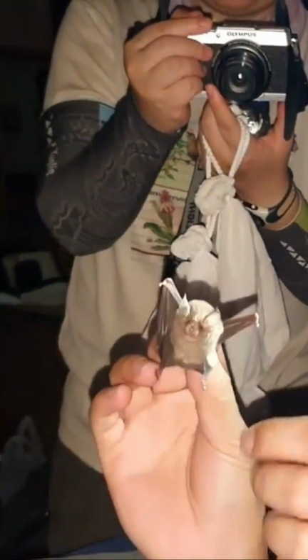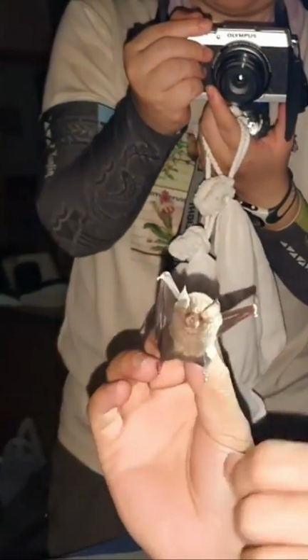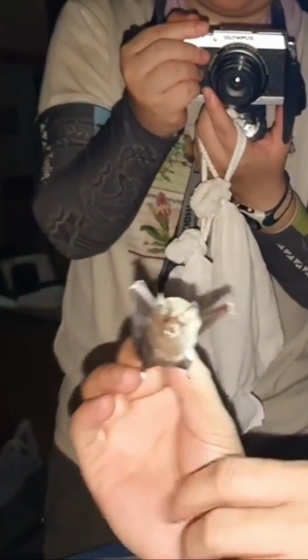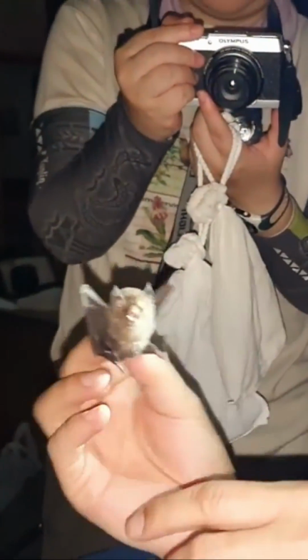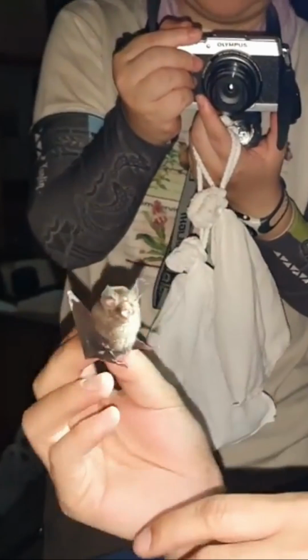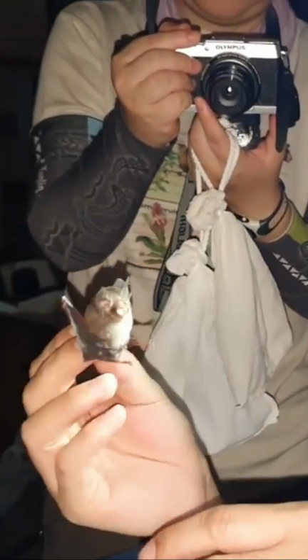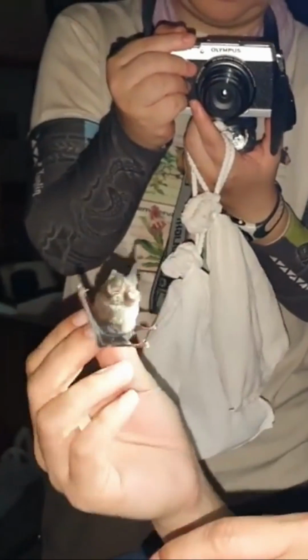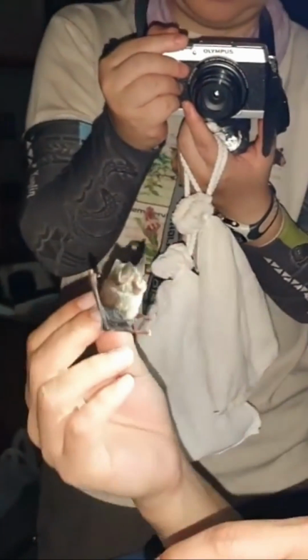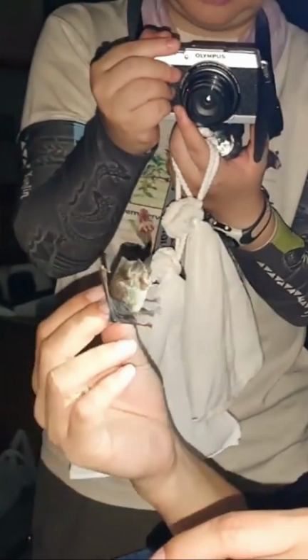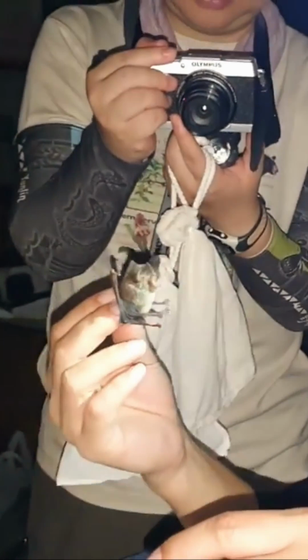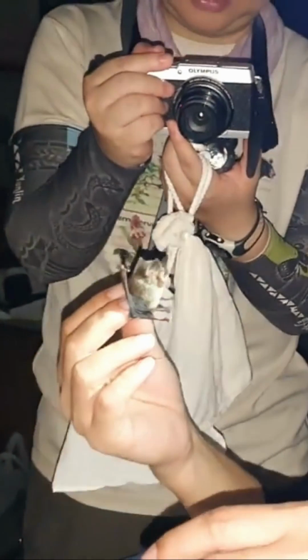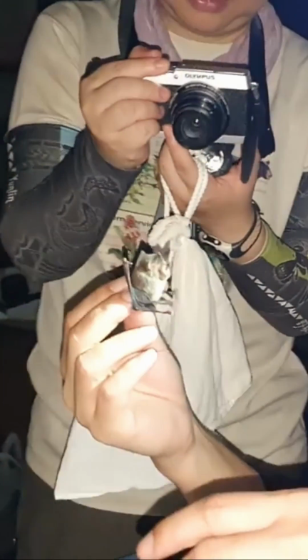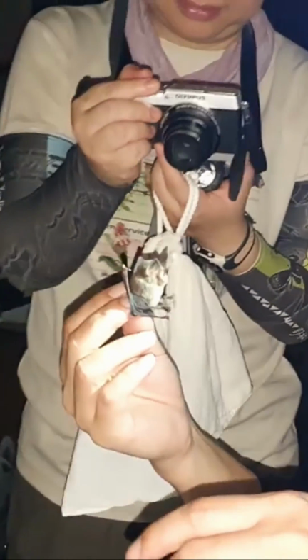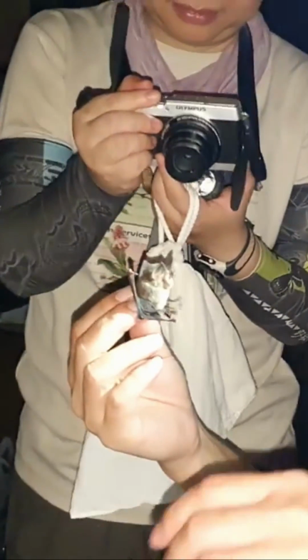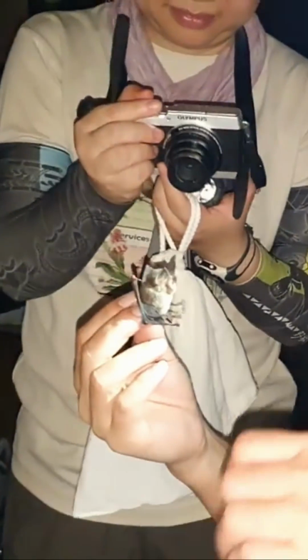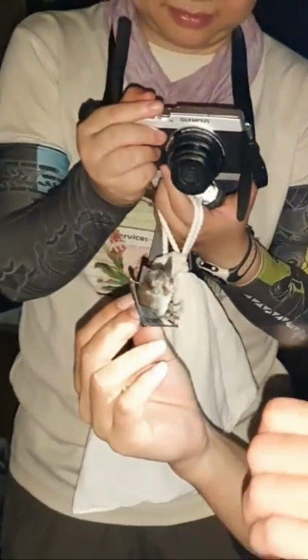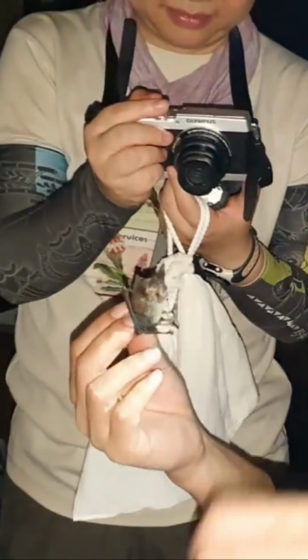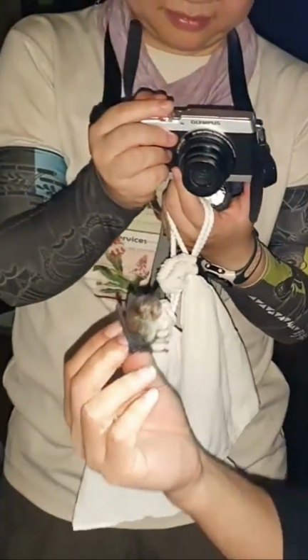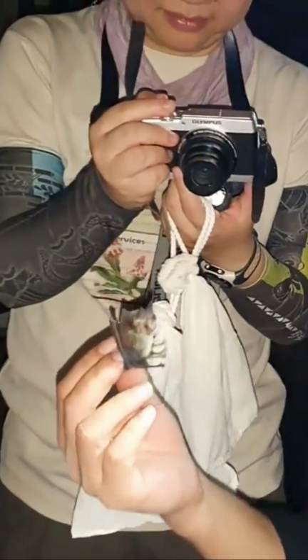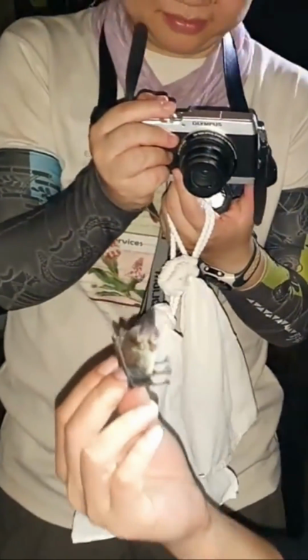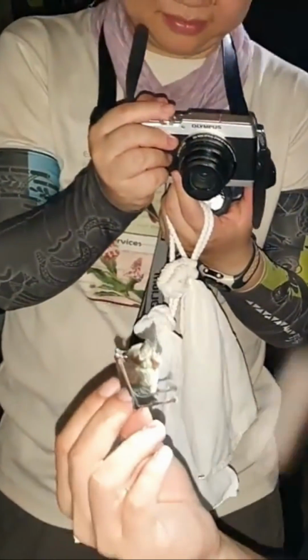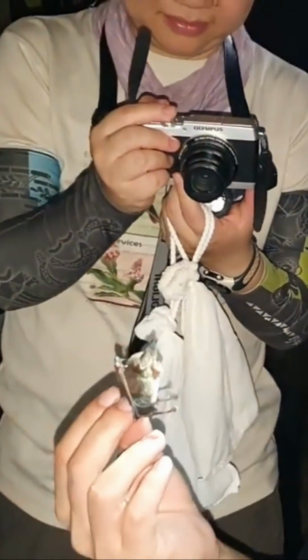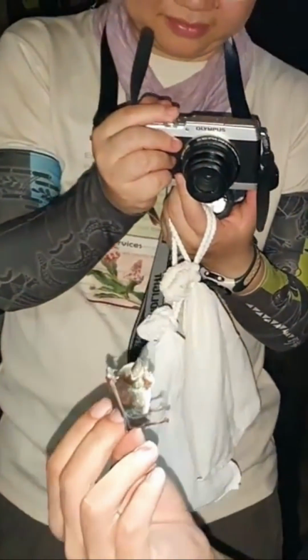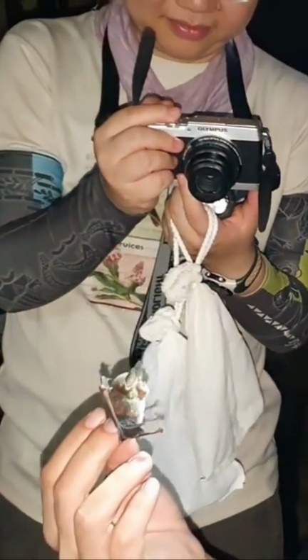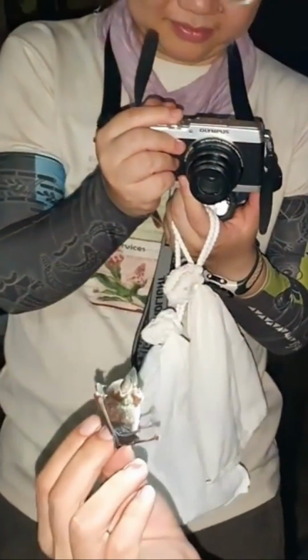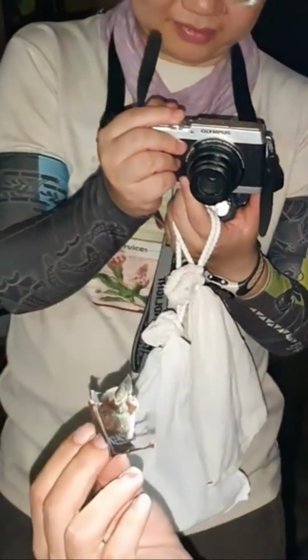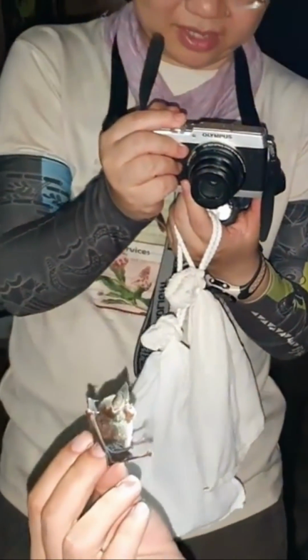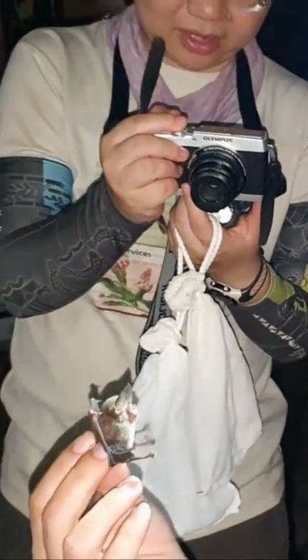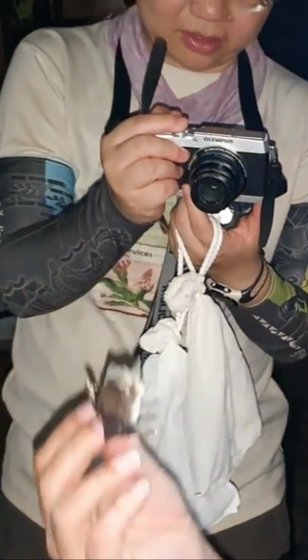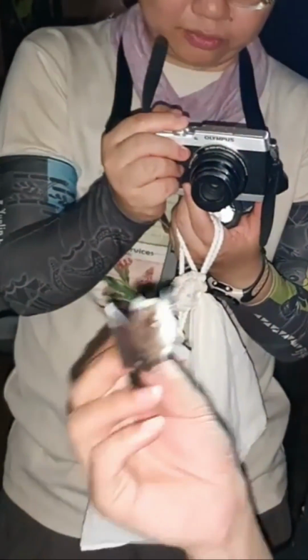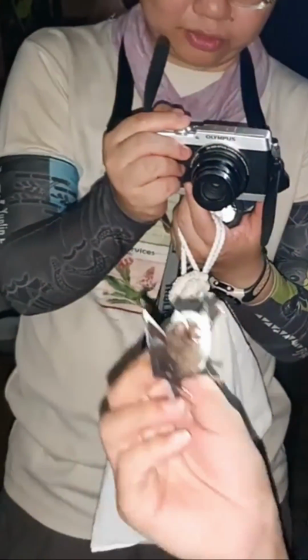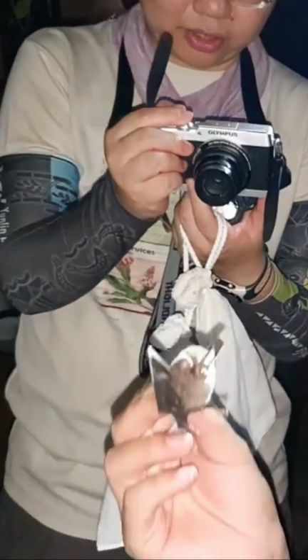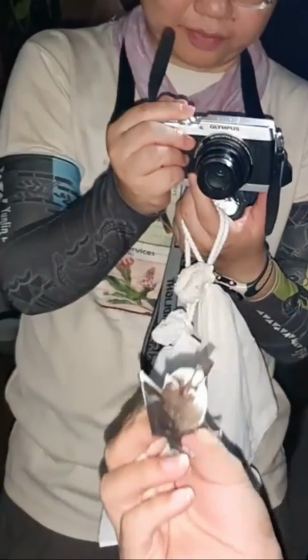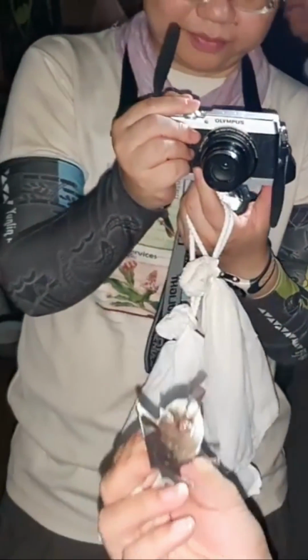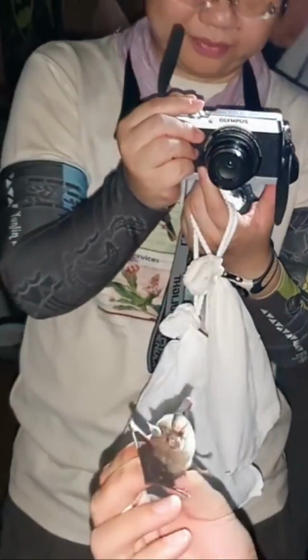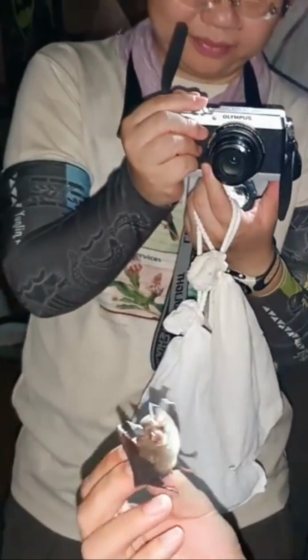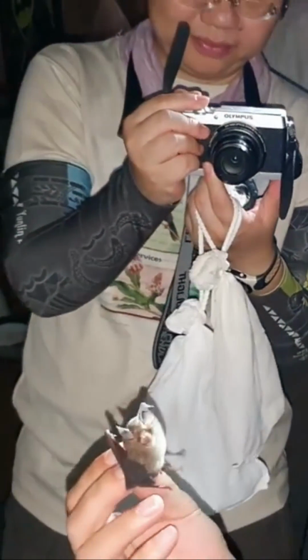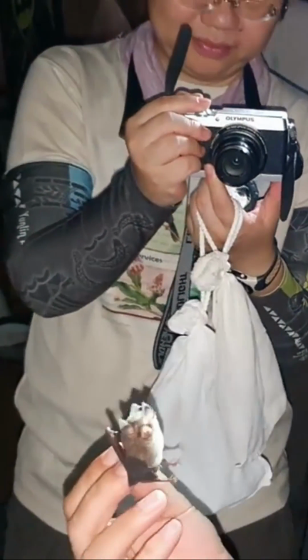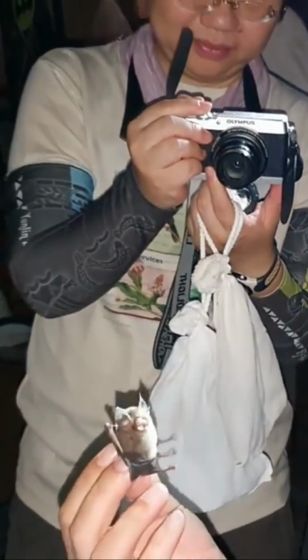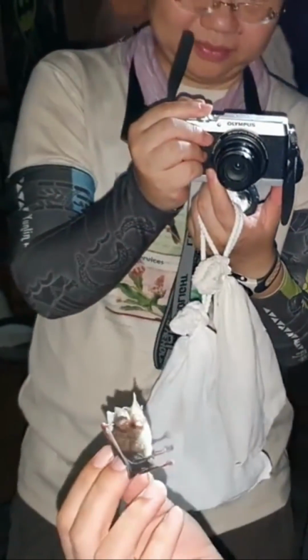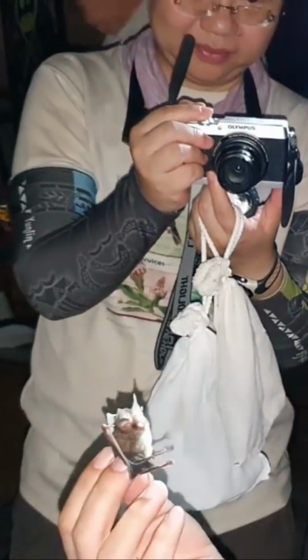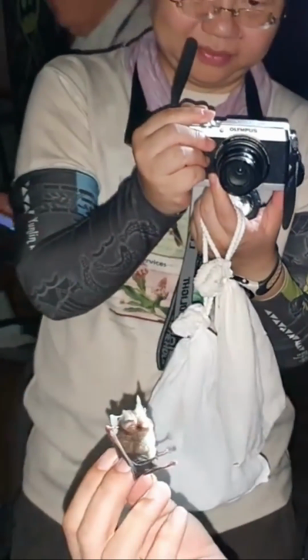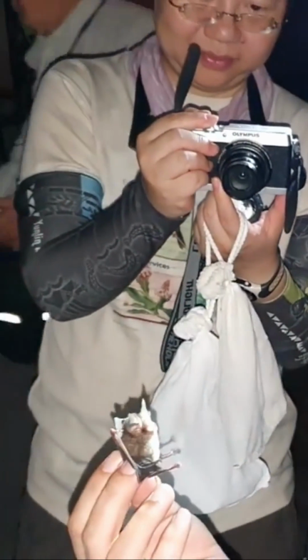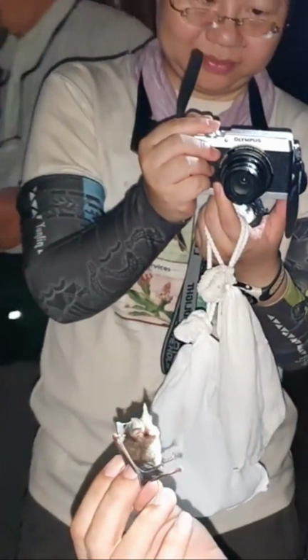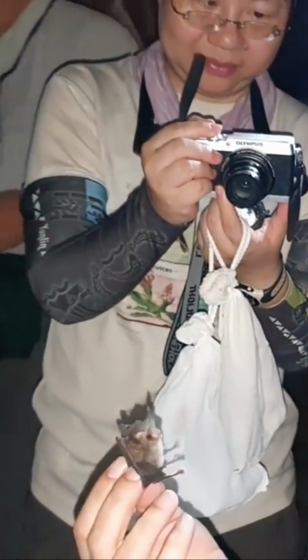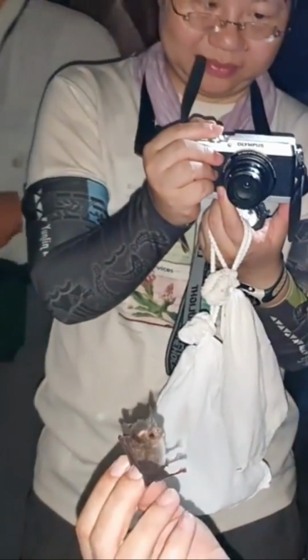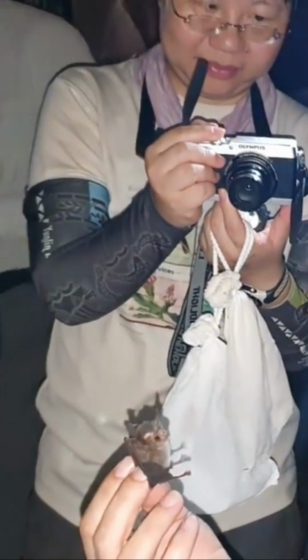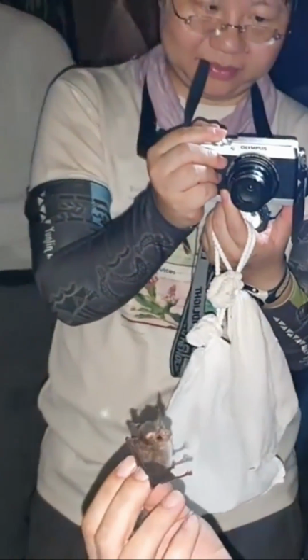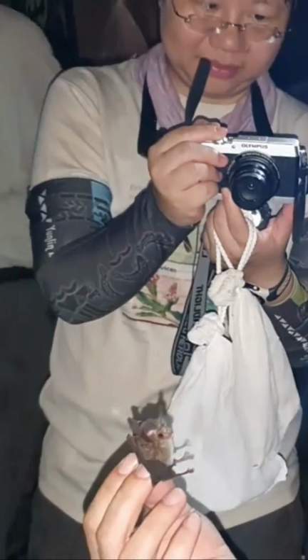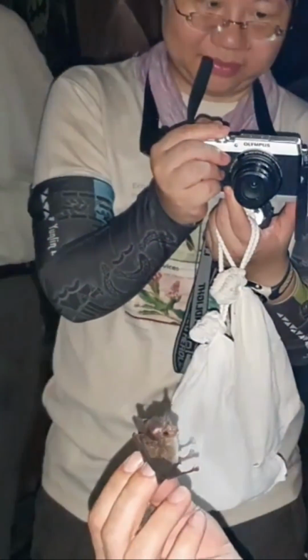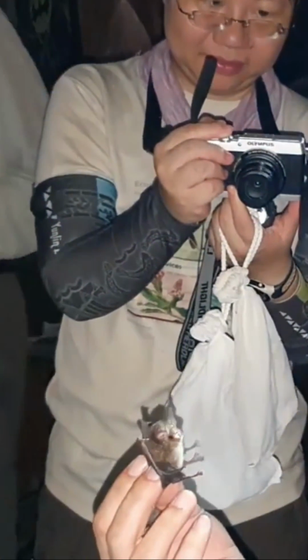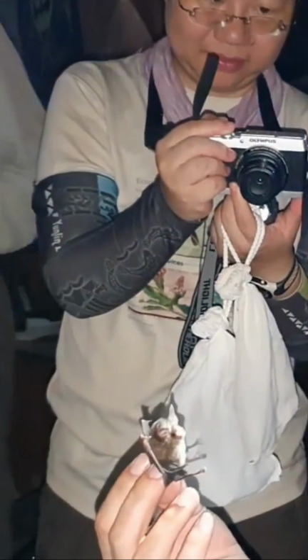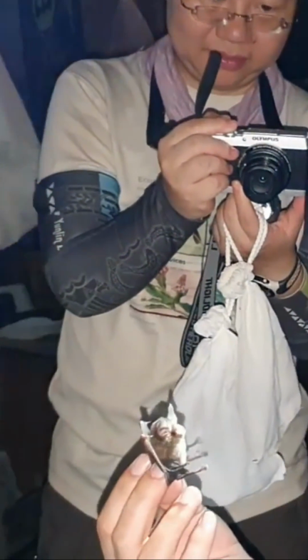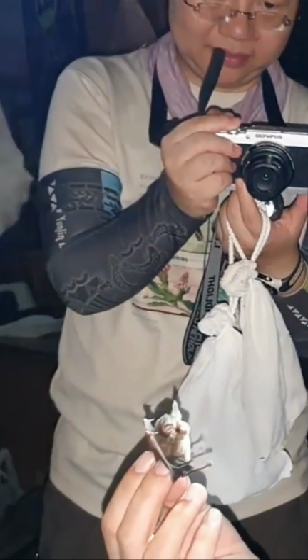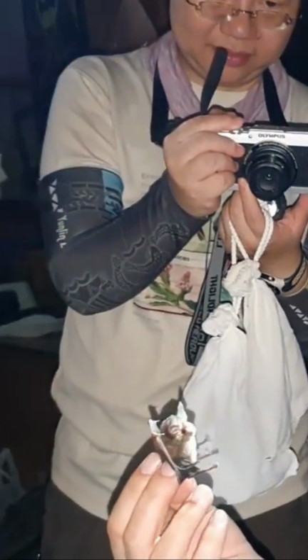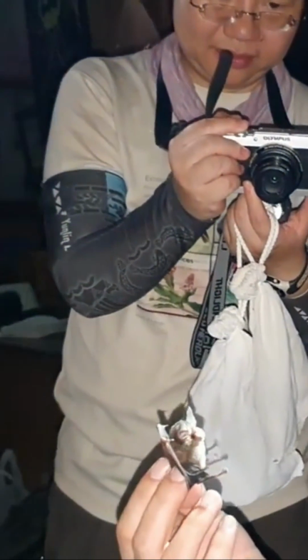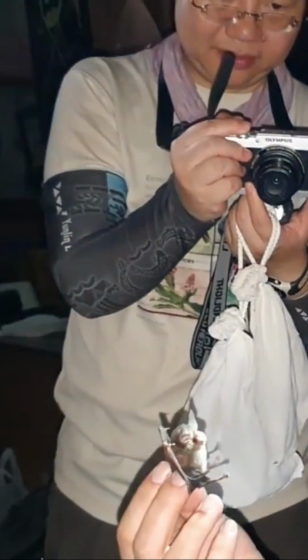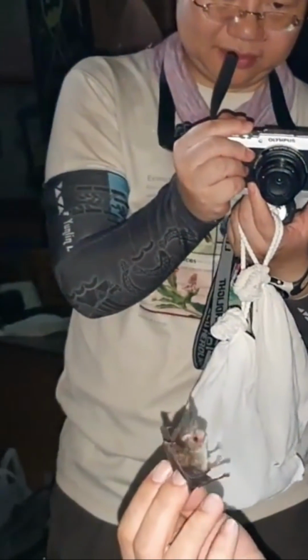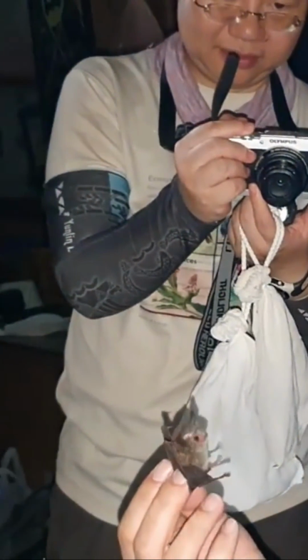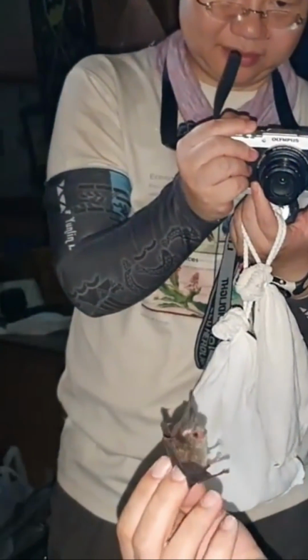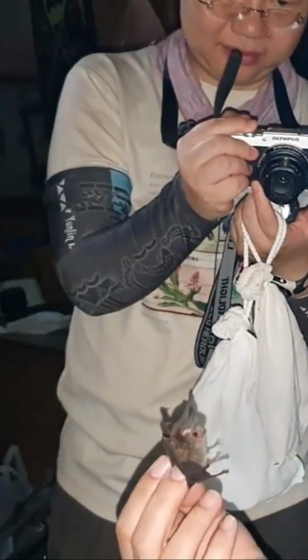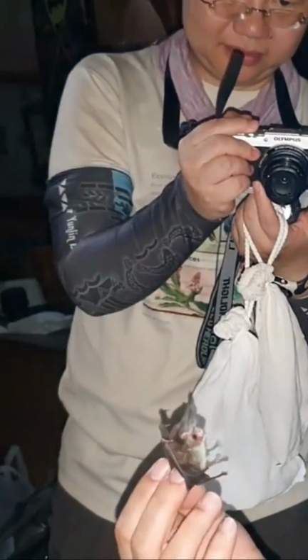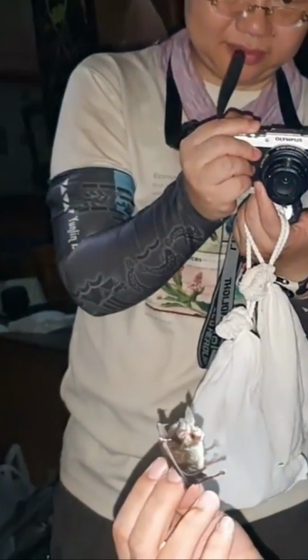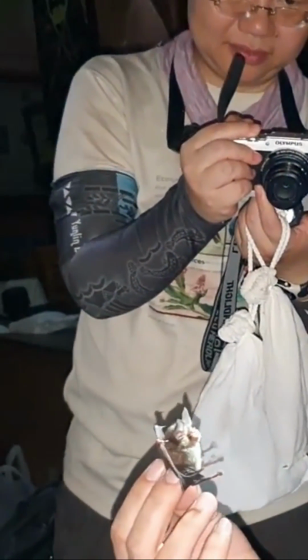And this was trapped in what kind of trap? This one was caught in a harp trap — the one I had set up.